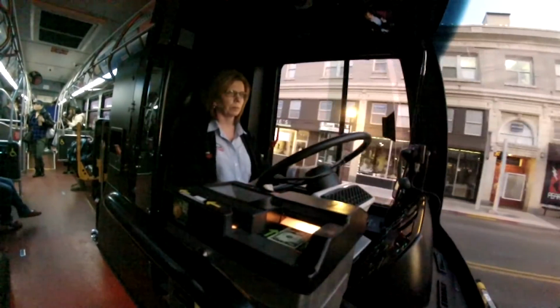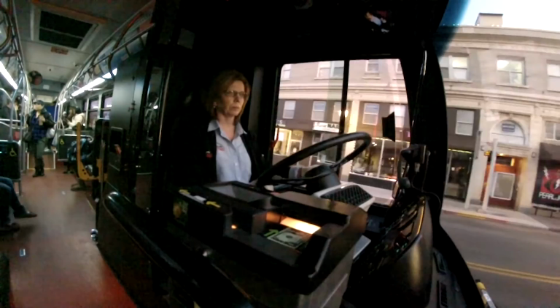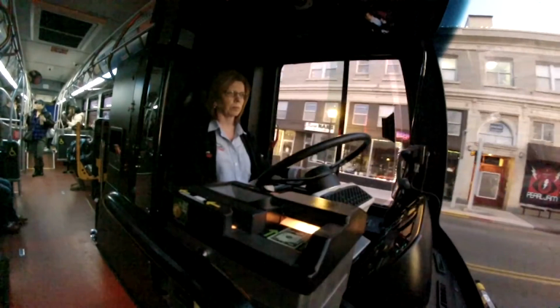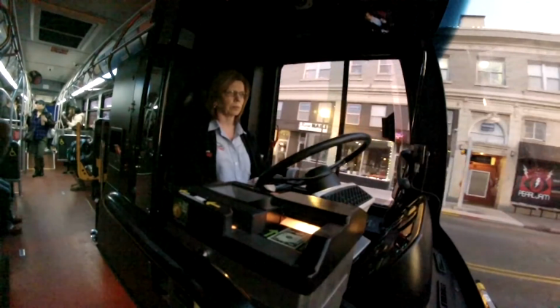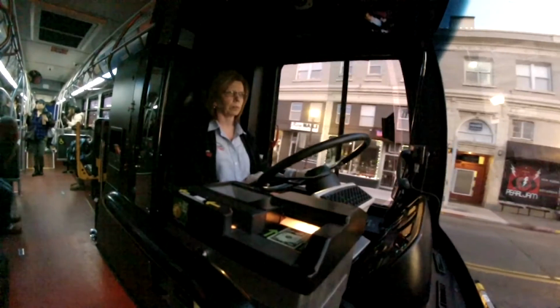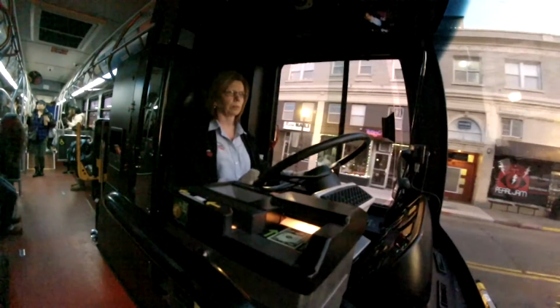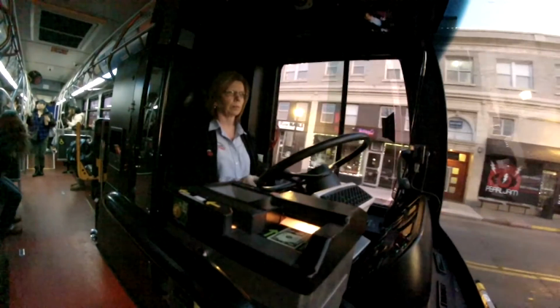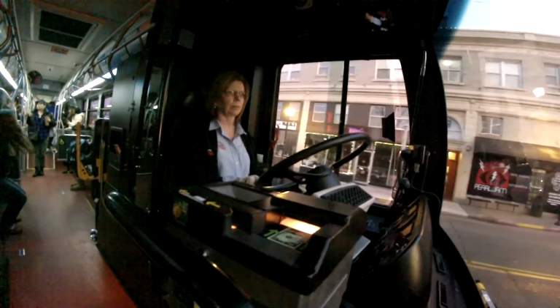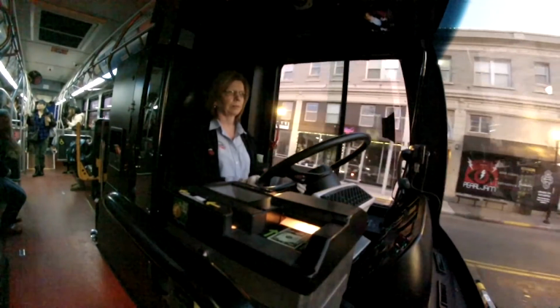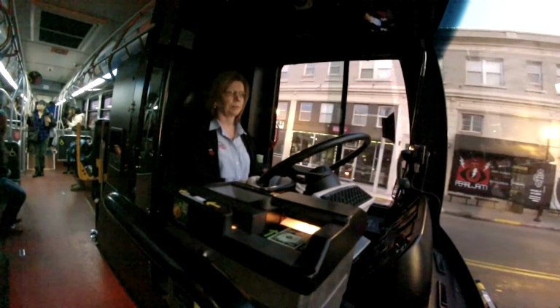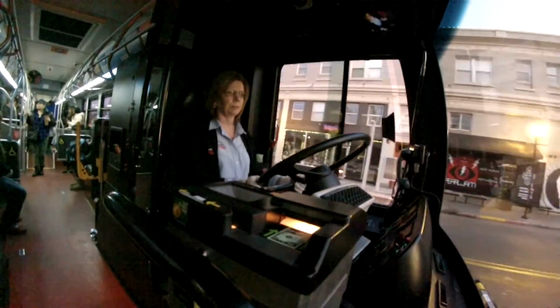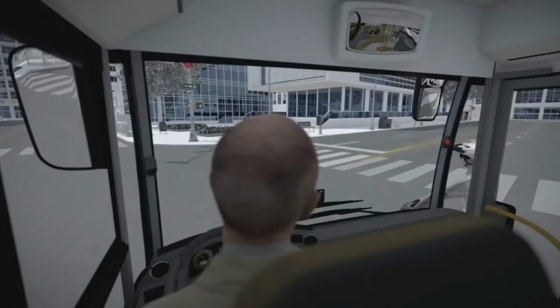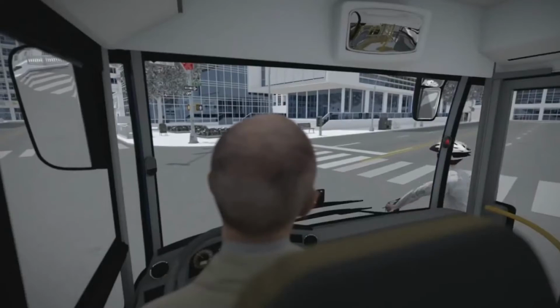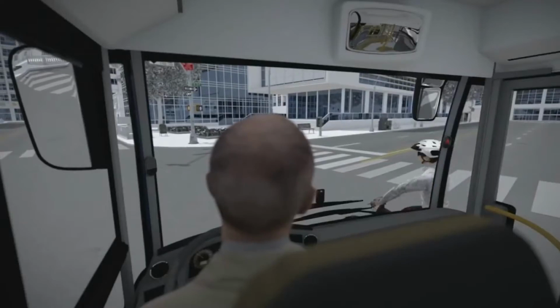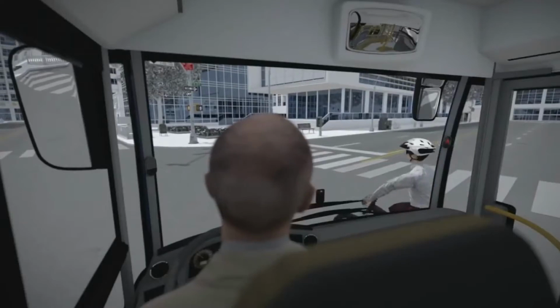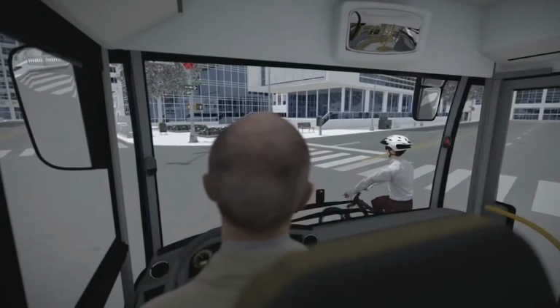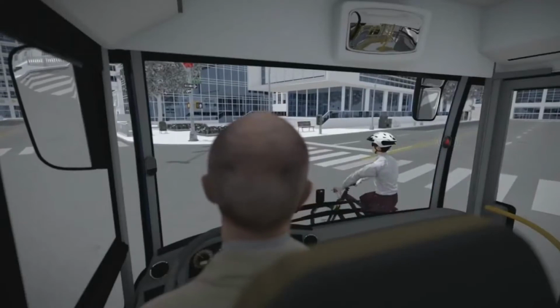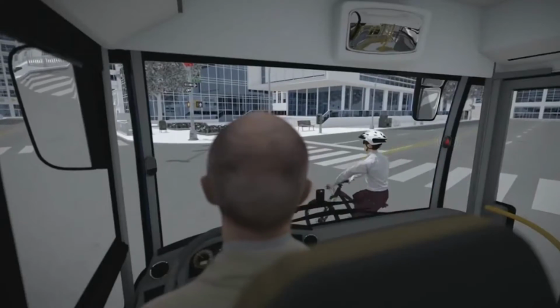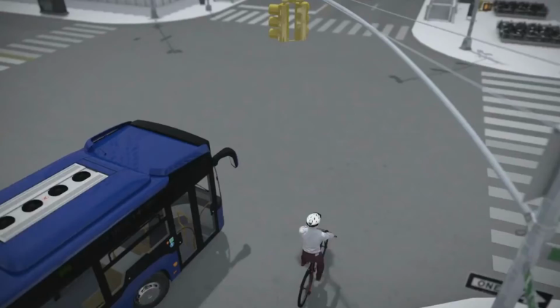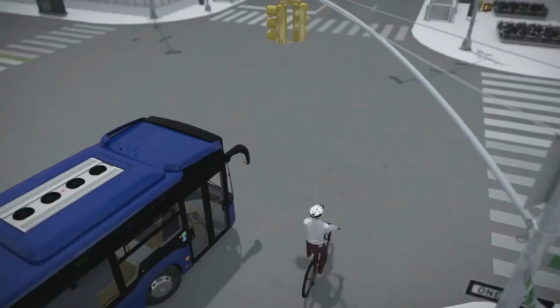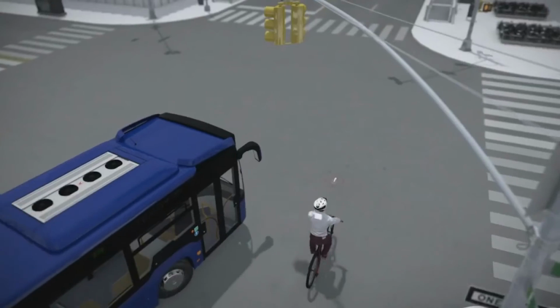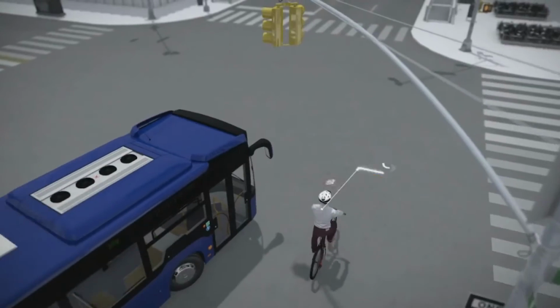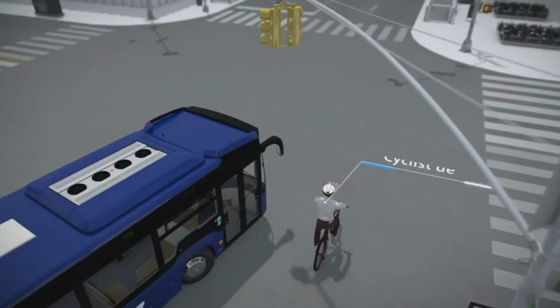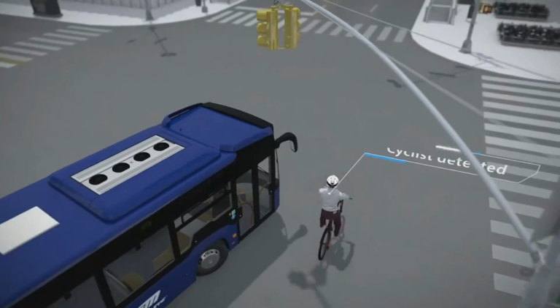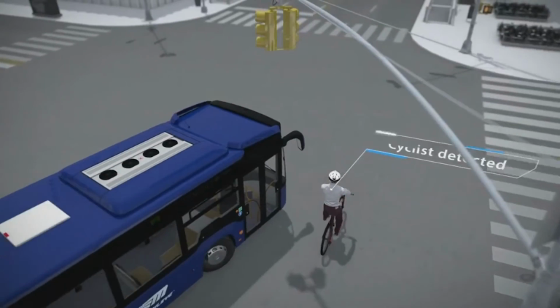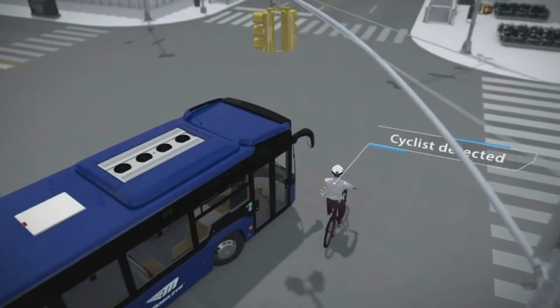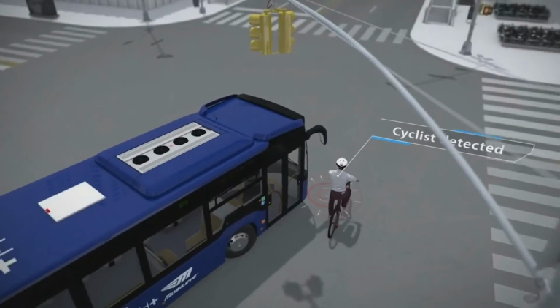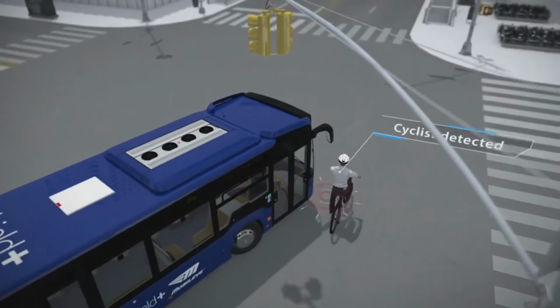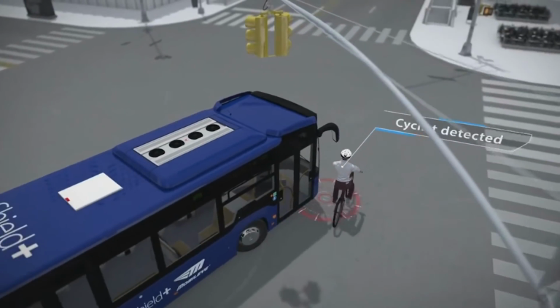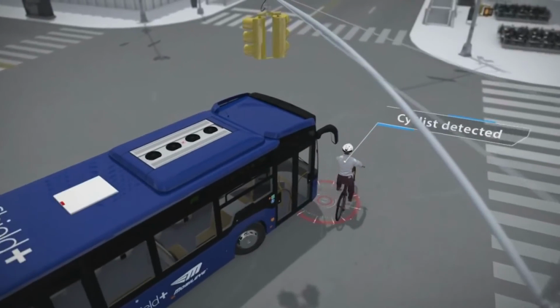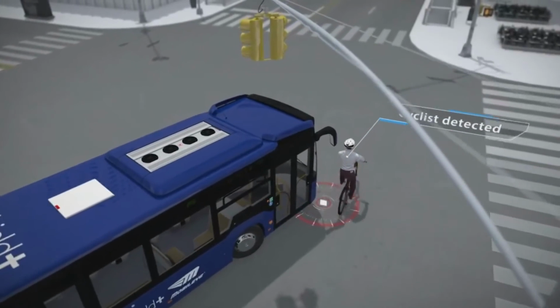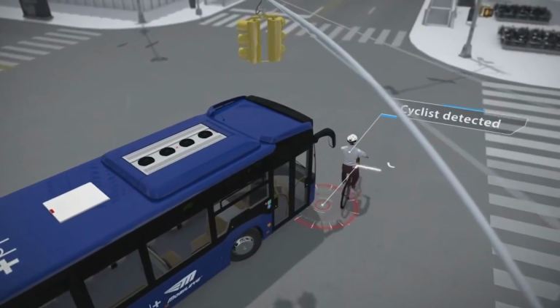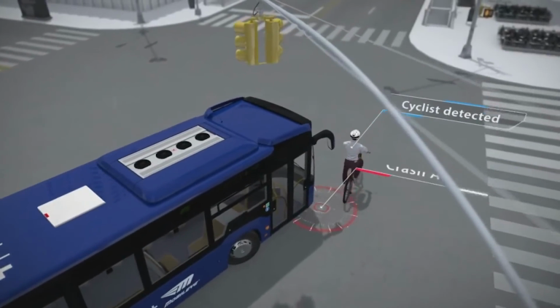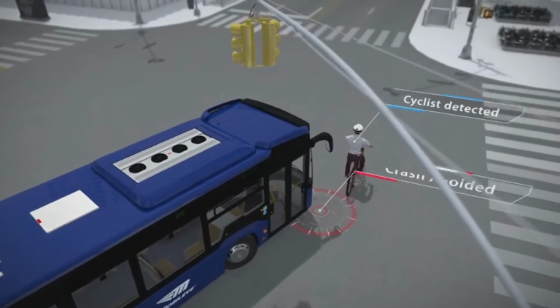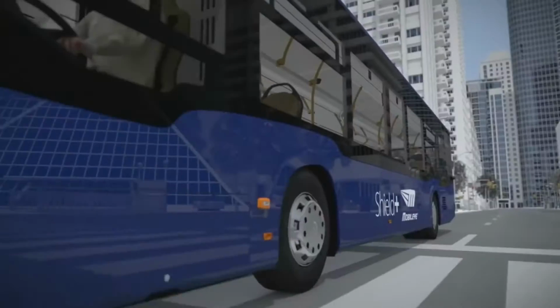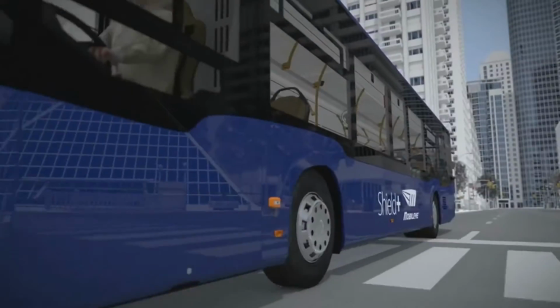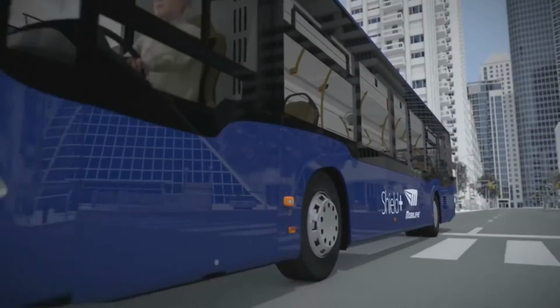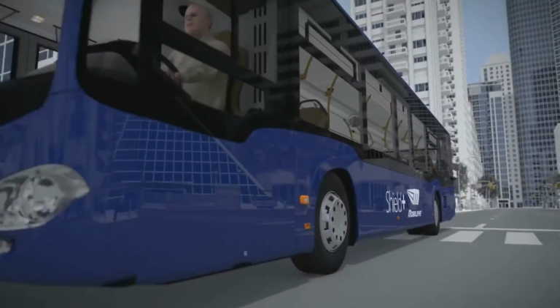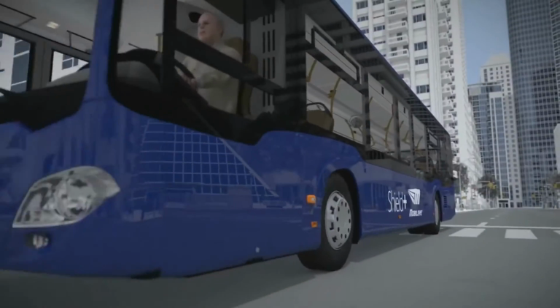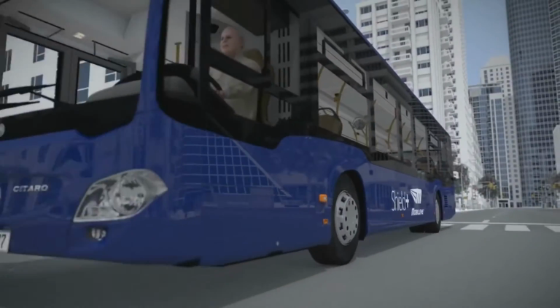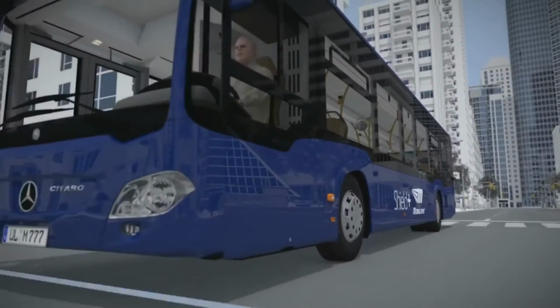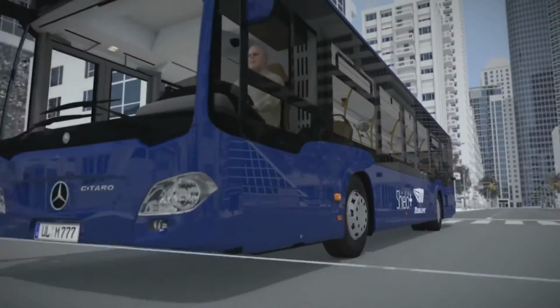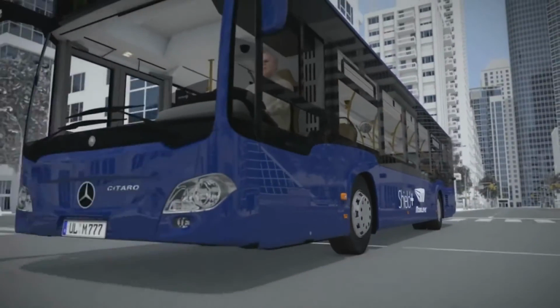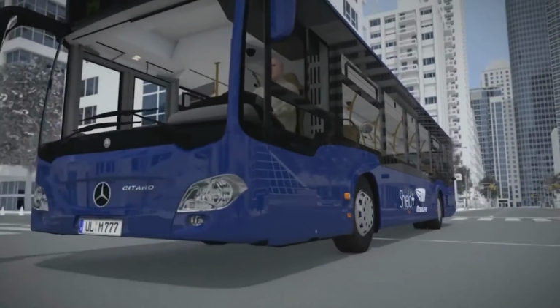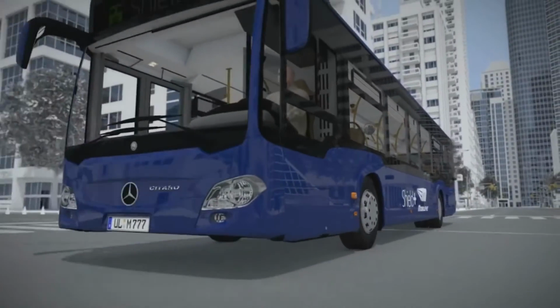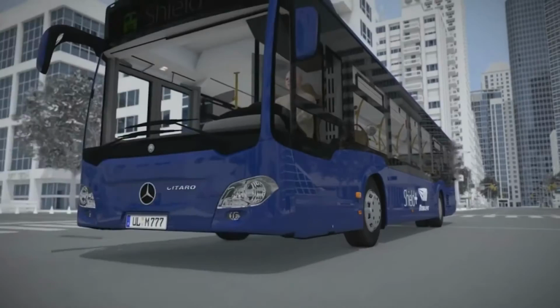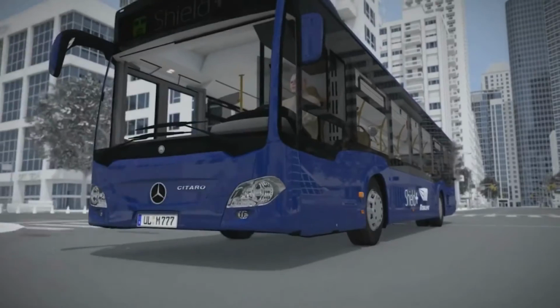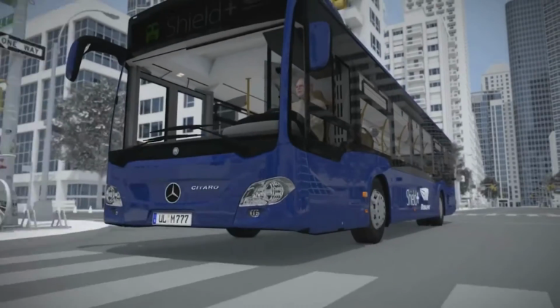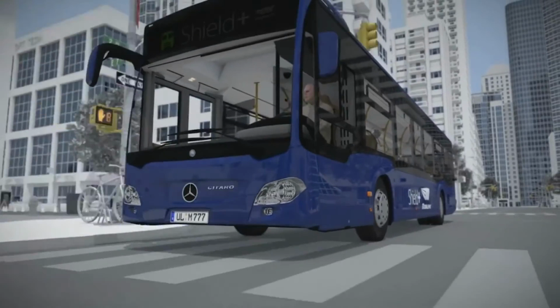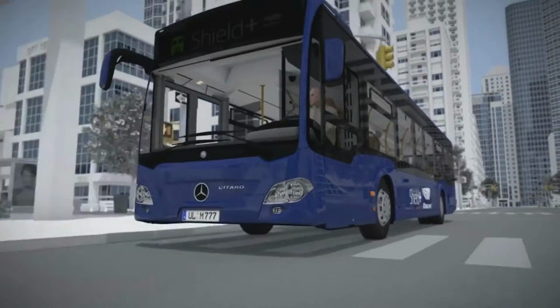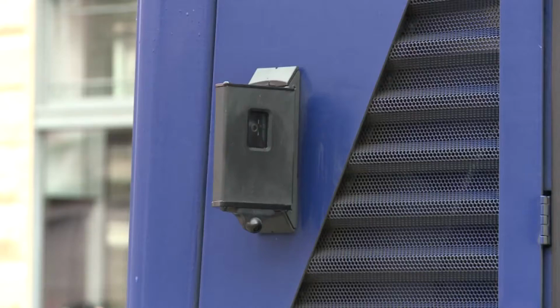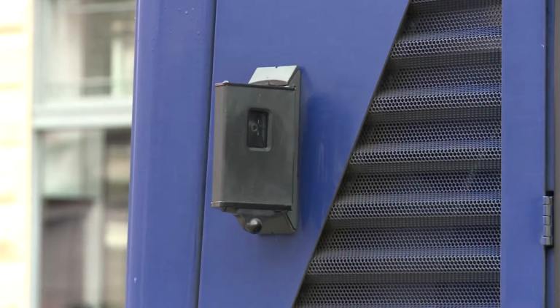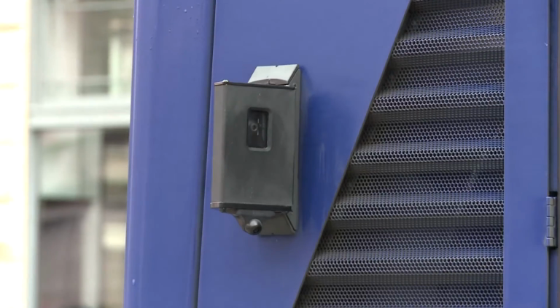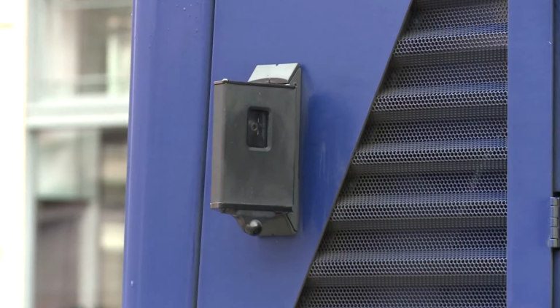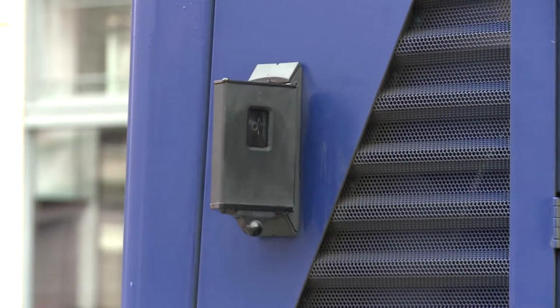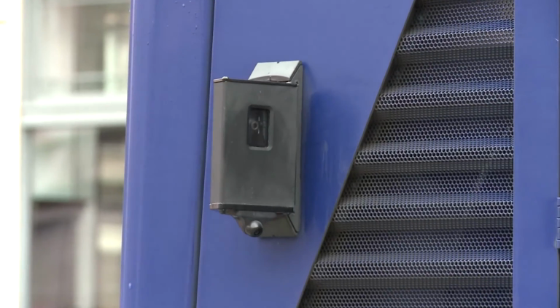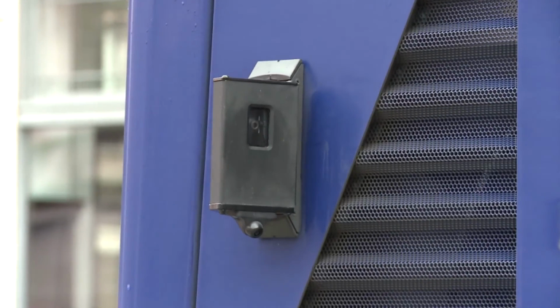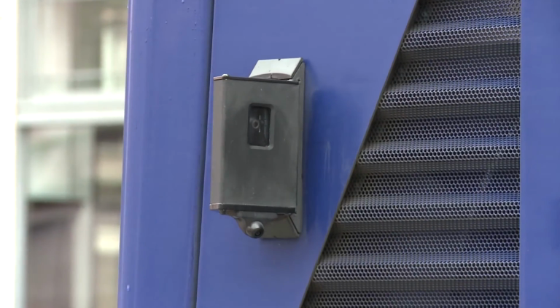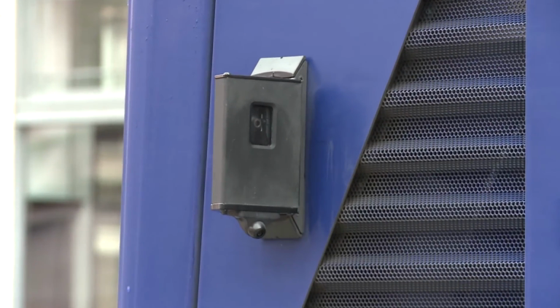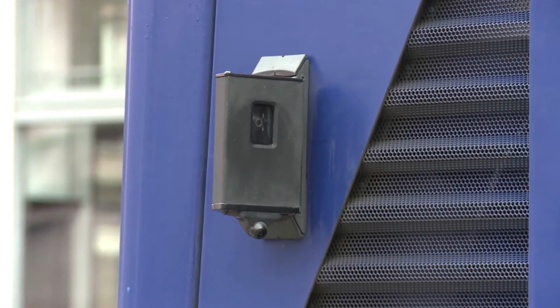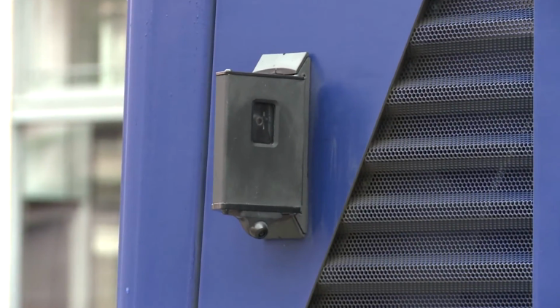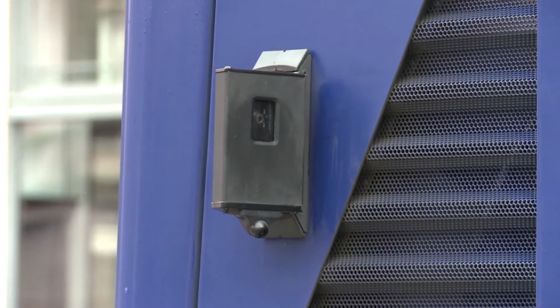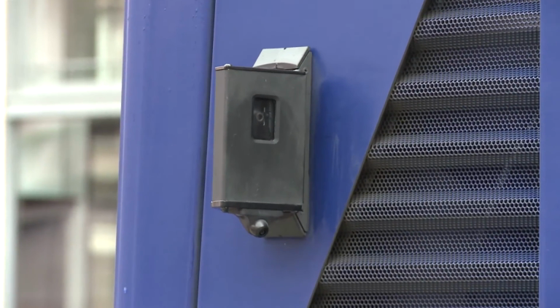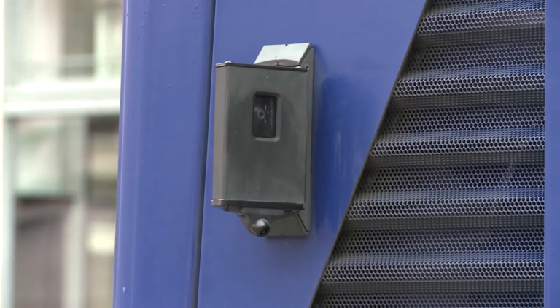If we find a technology that we think is going to make a difference and is mature enough, we're going to start putting it on our buses.